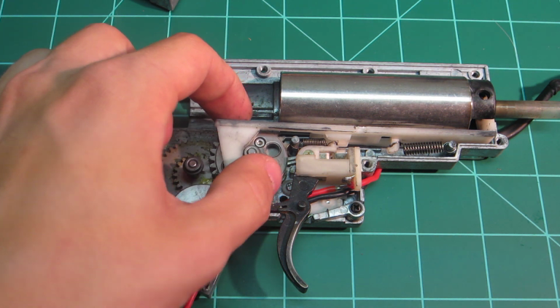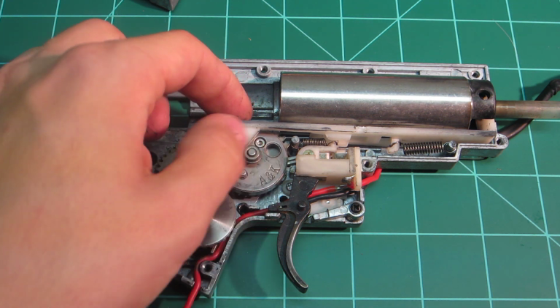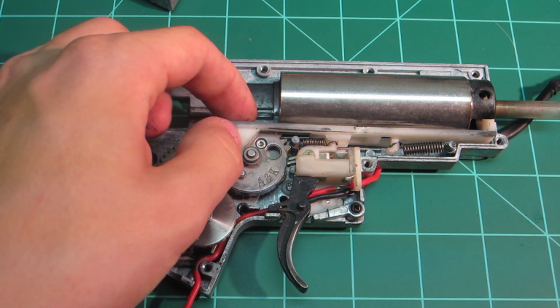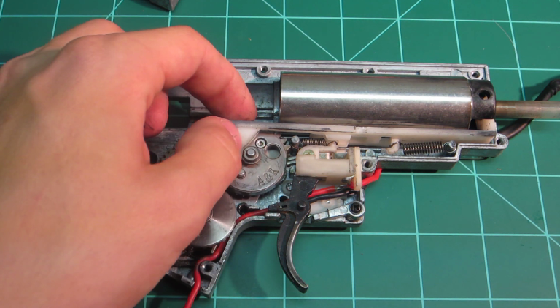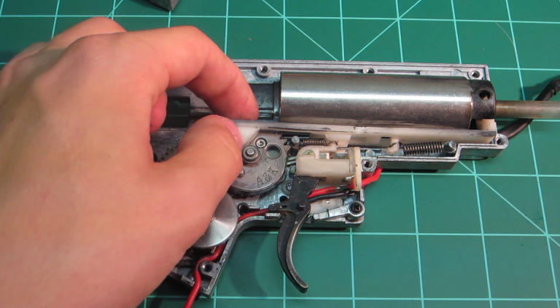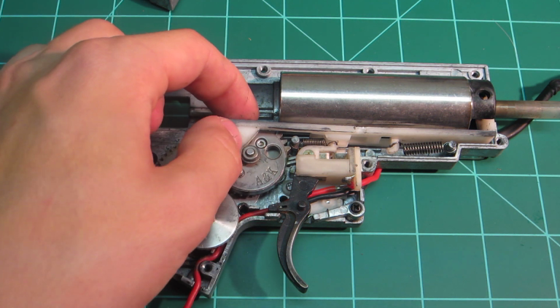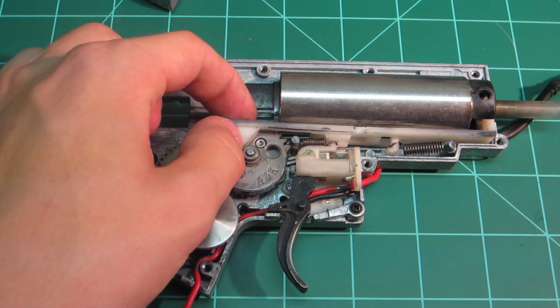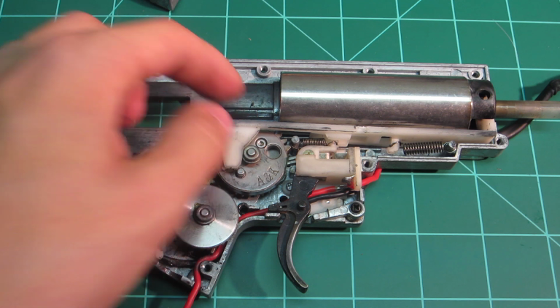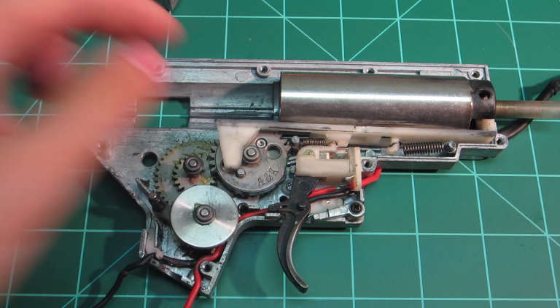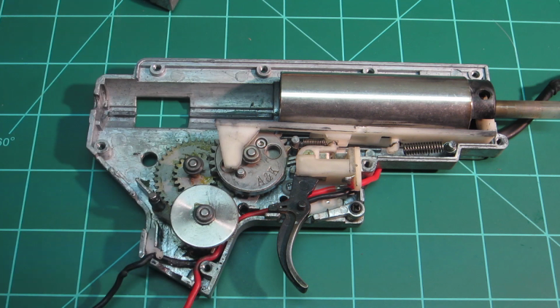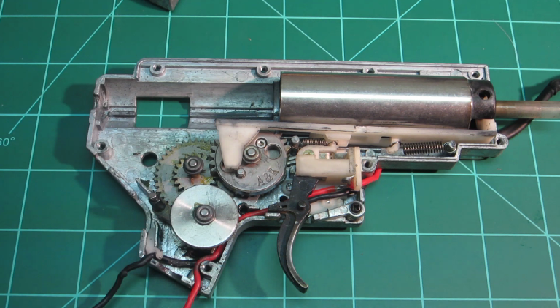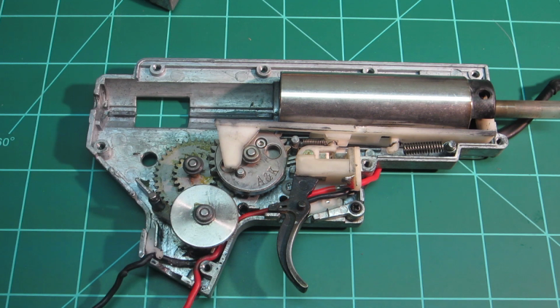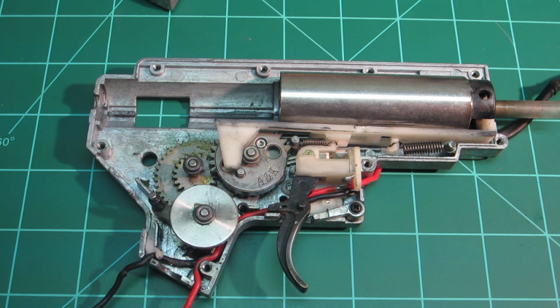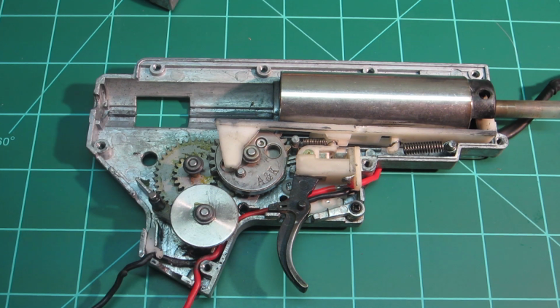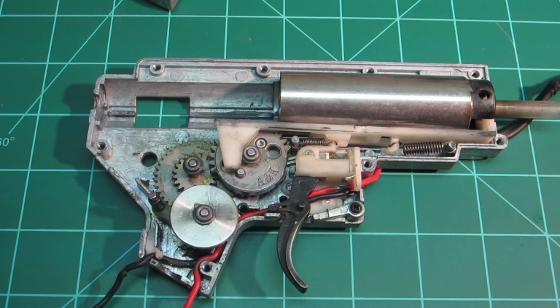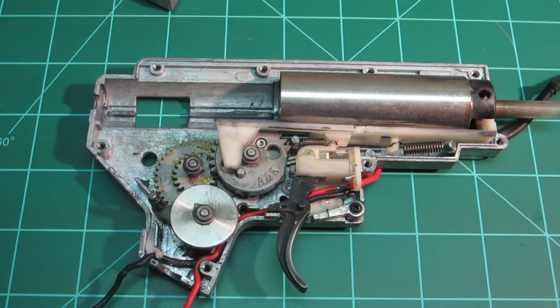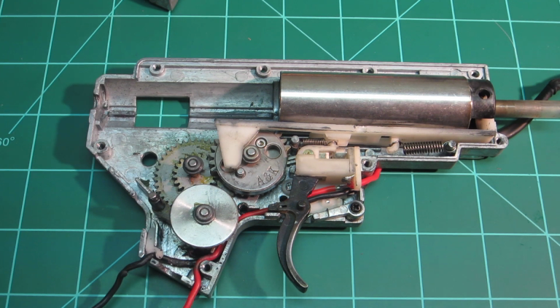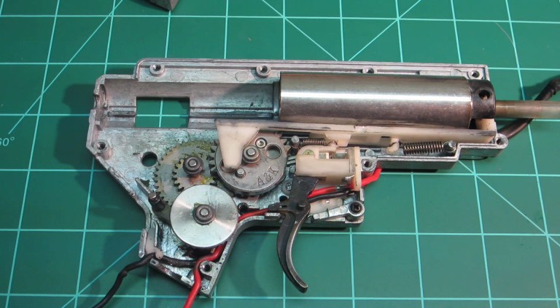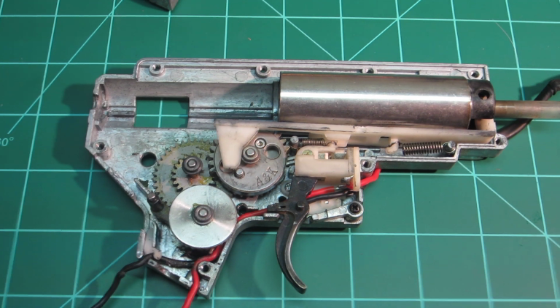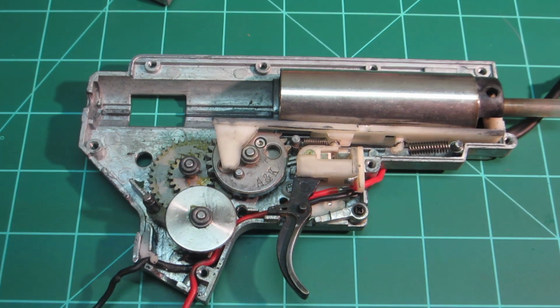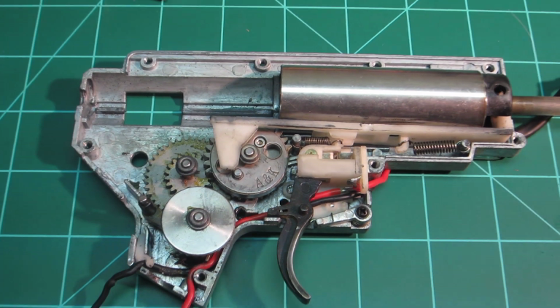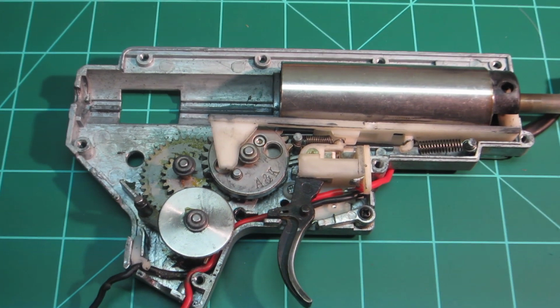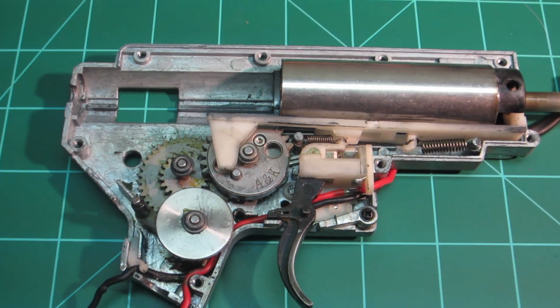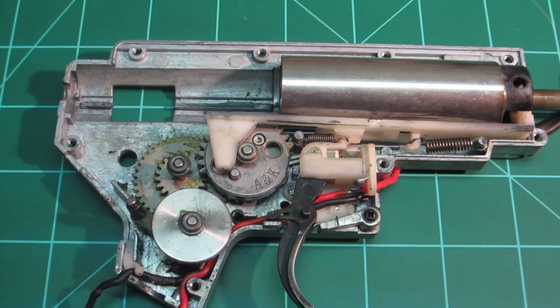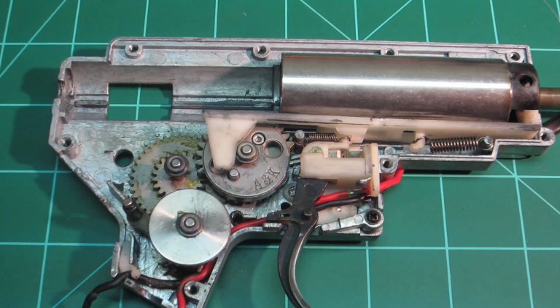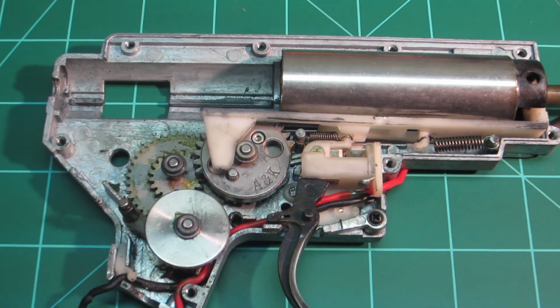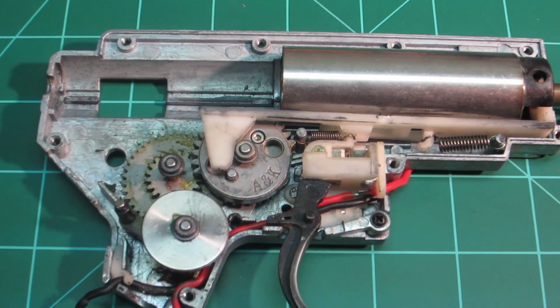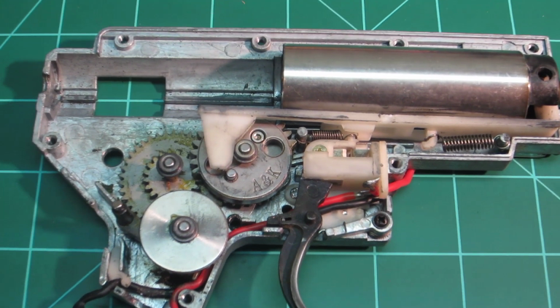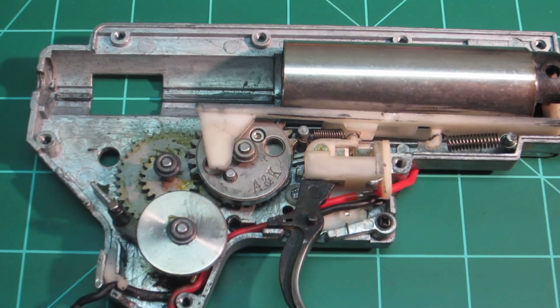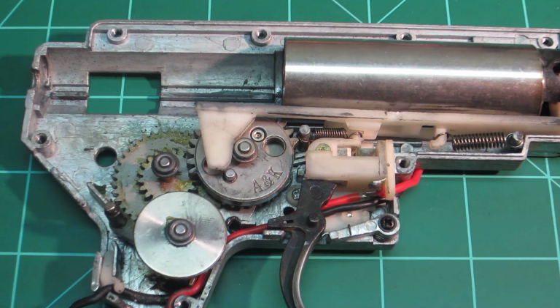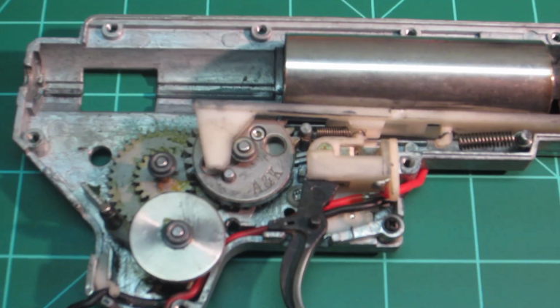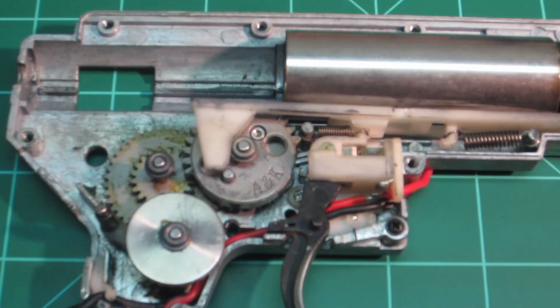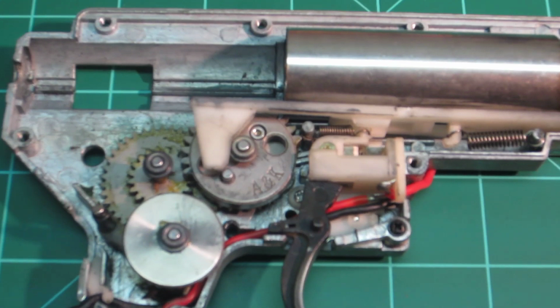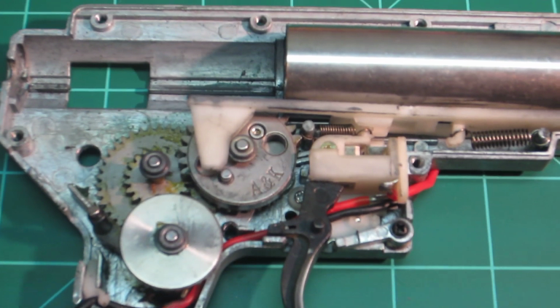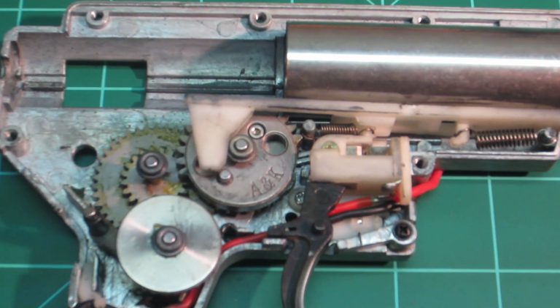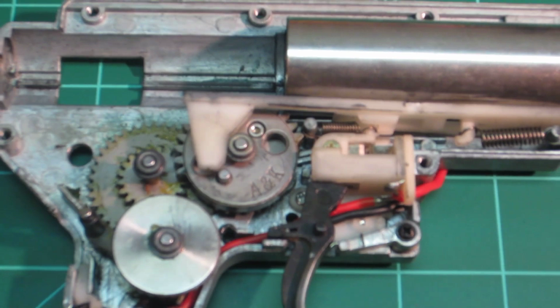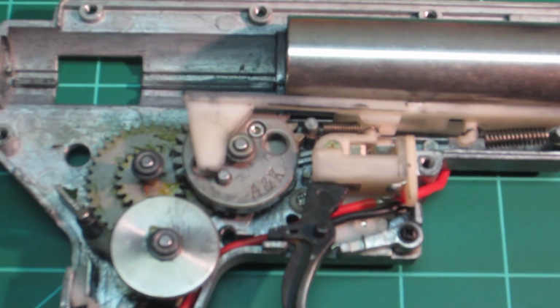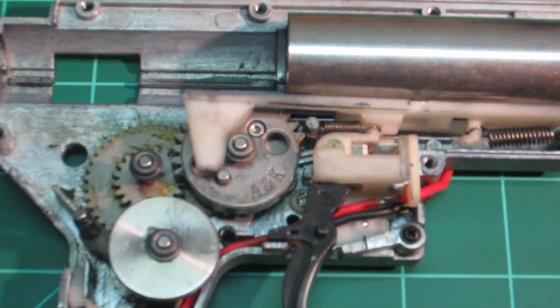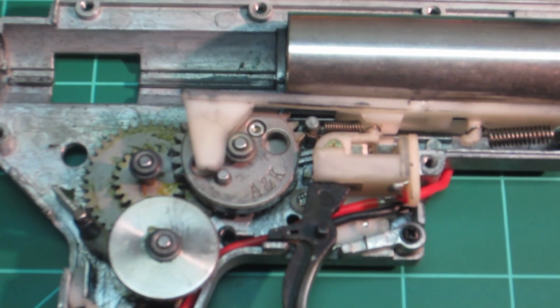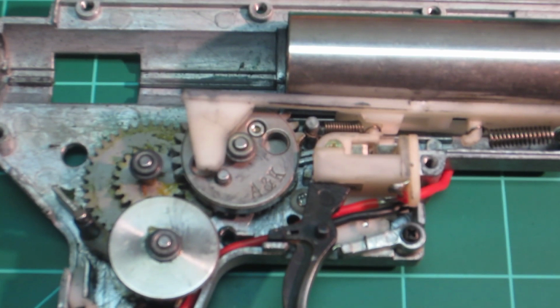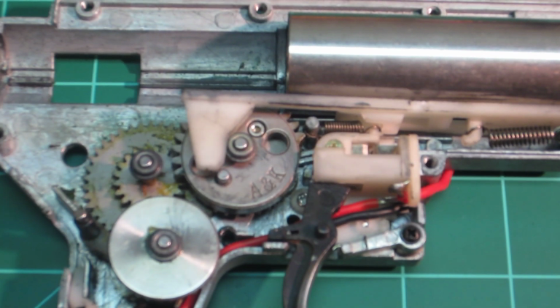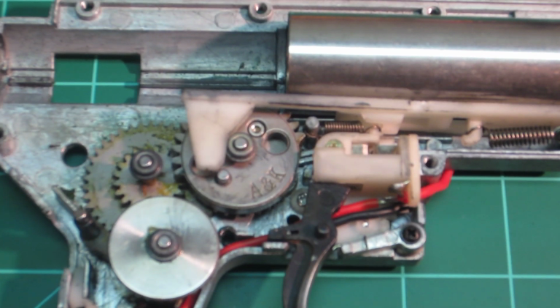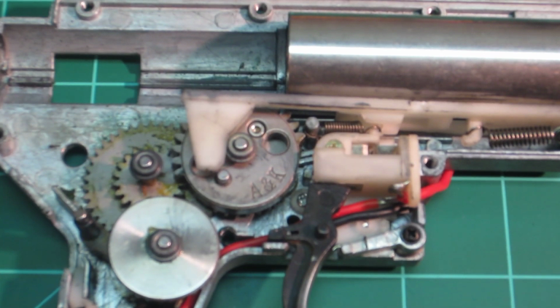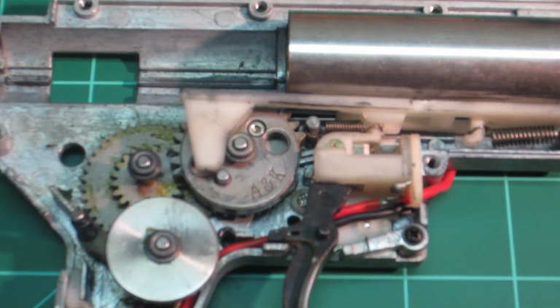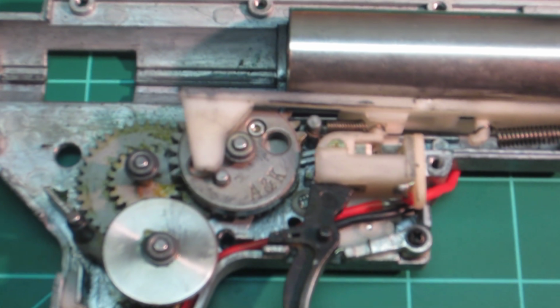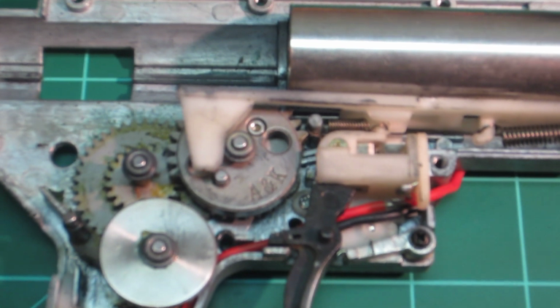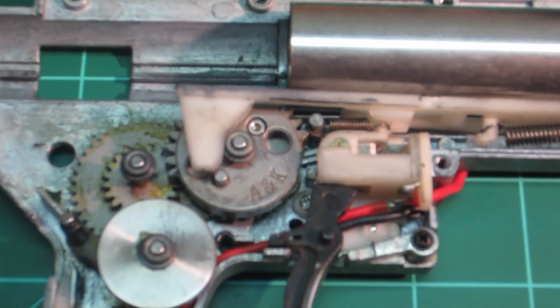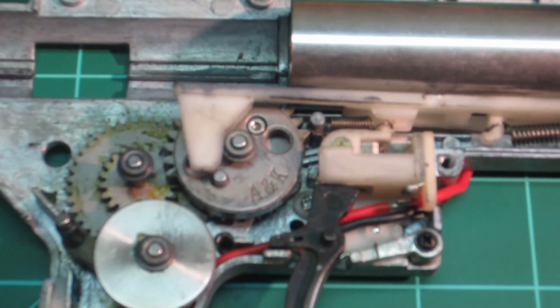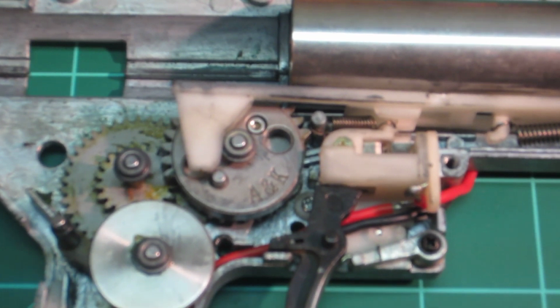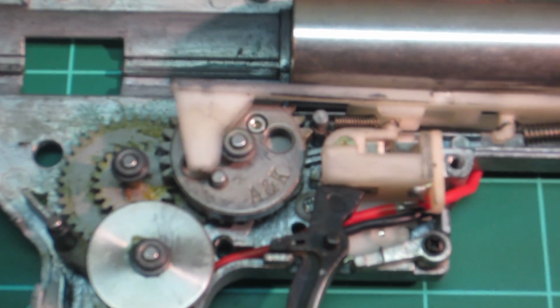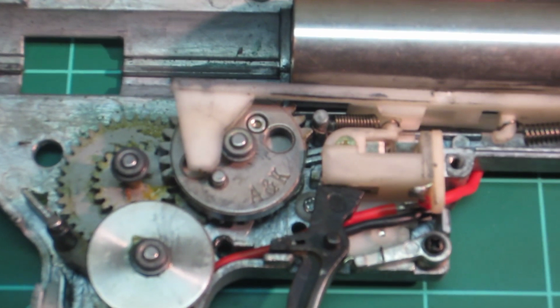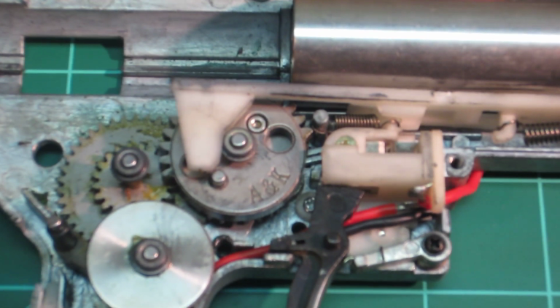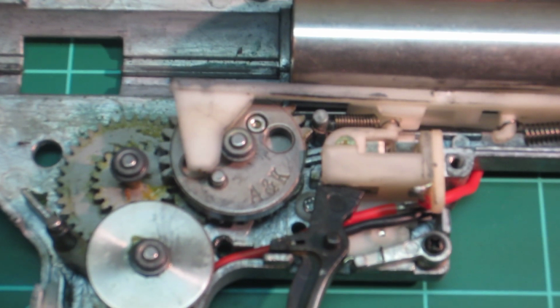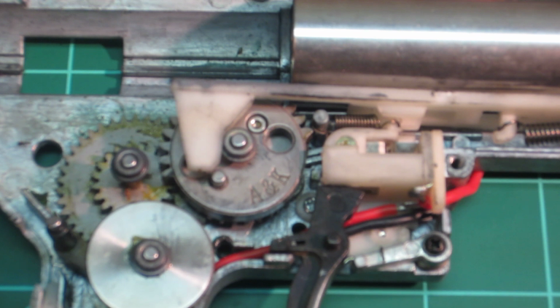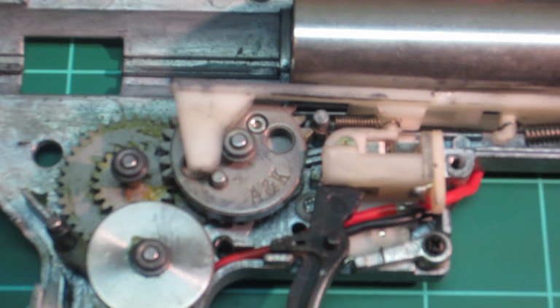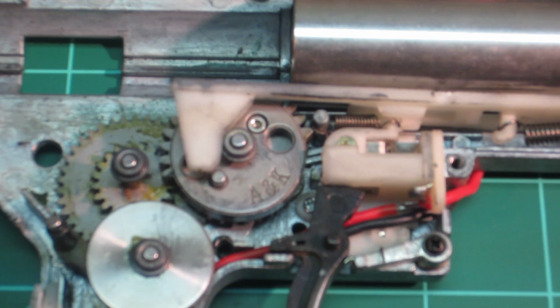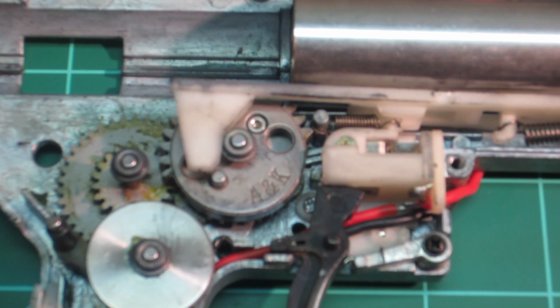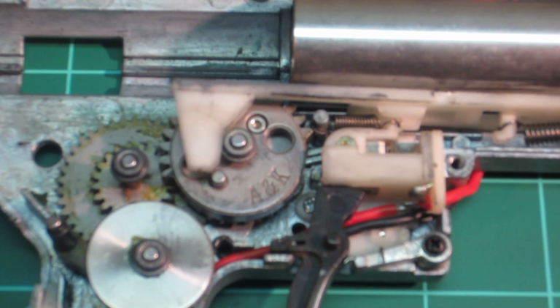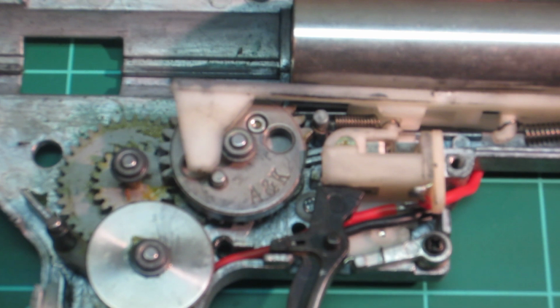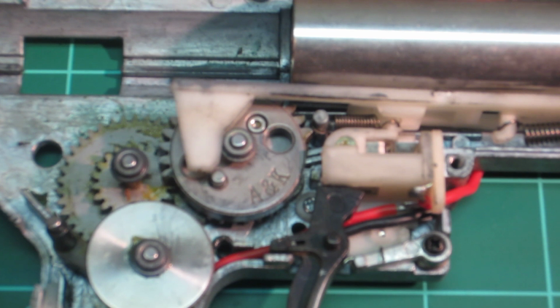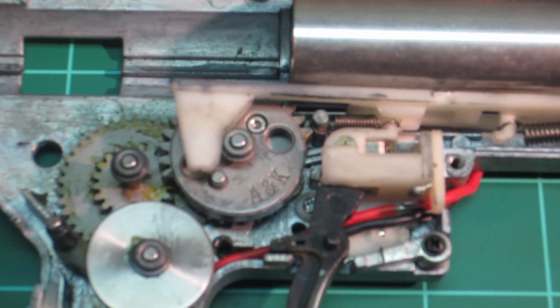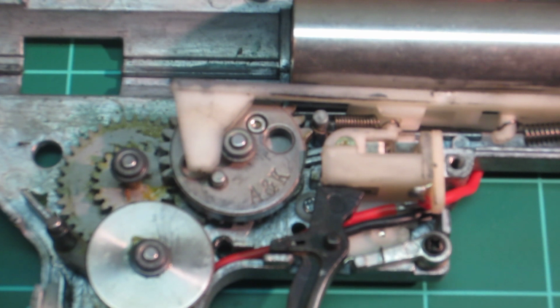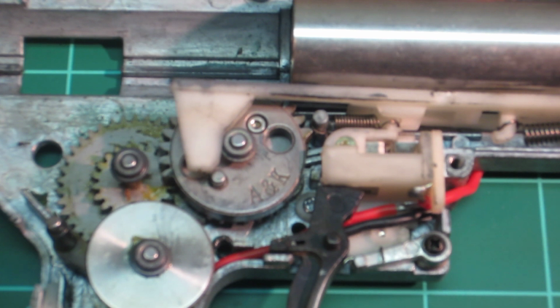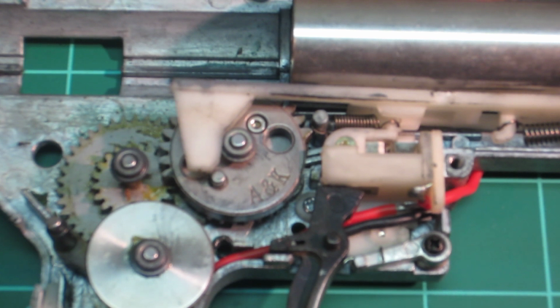The gears, if you can see, have A and K imprinted on the sector gear there.